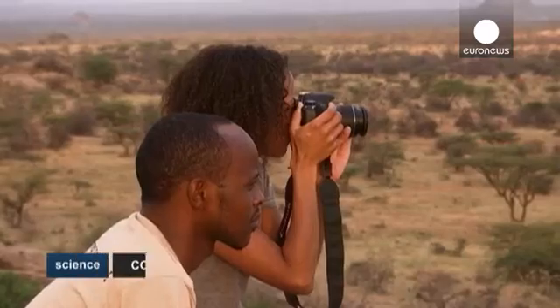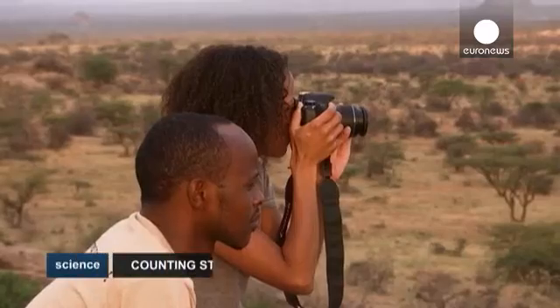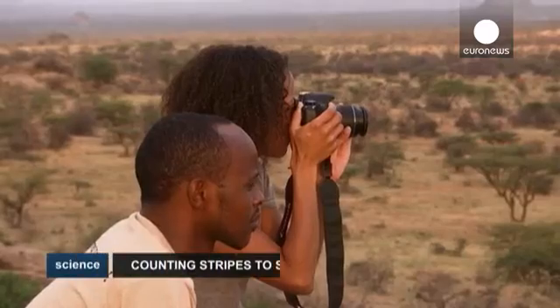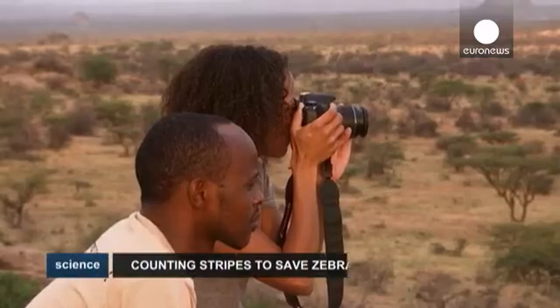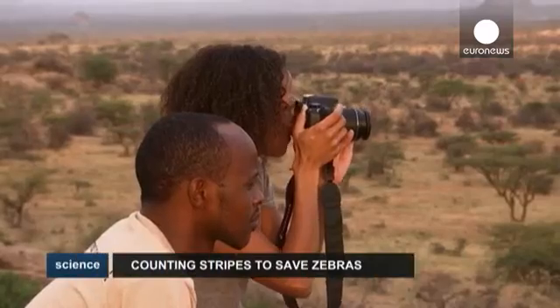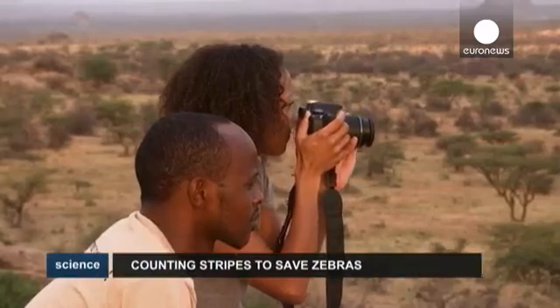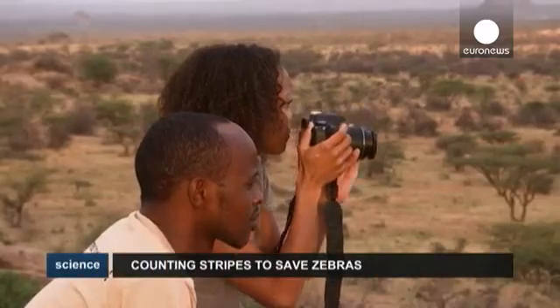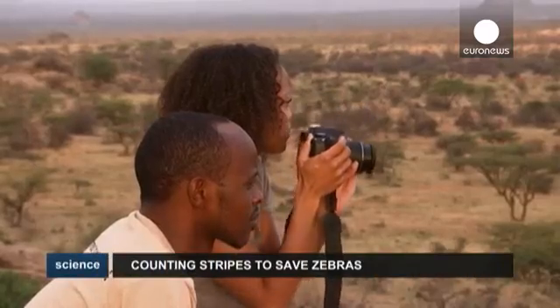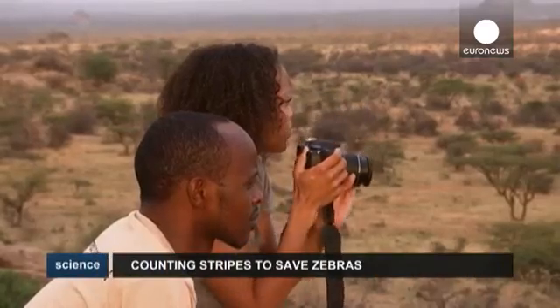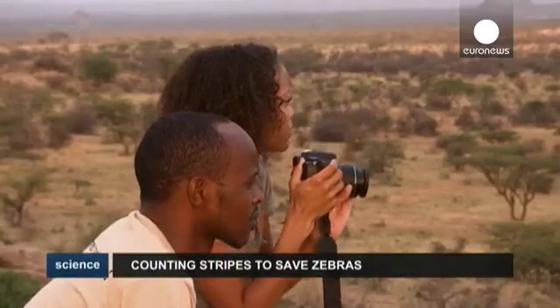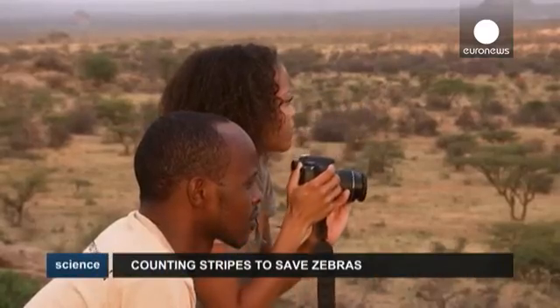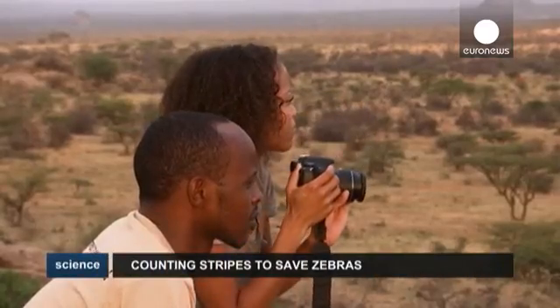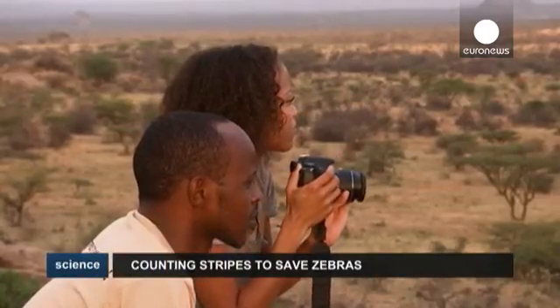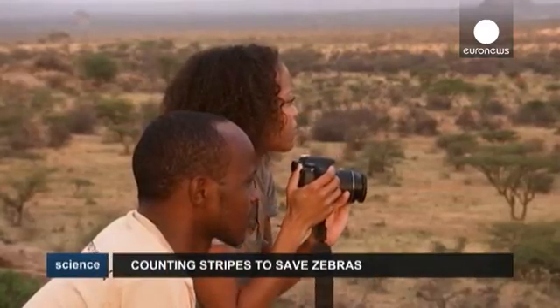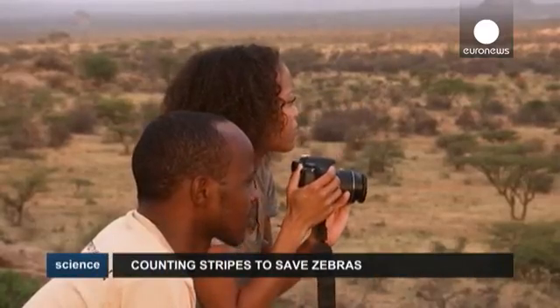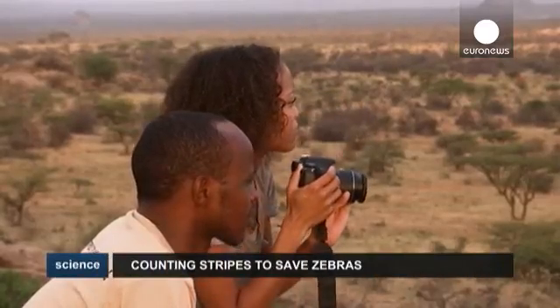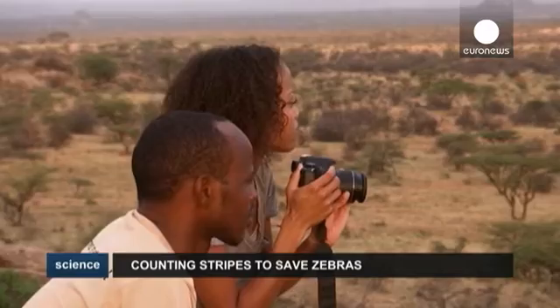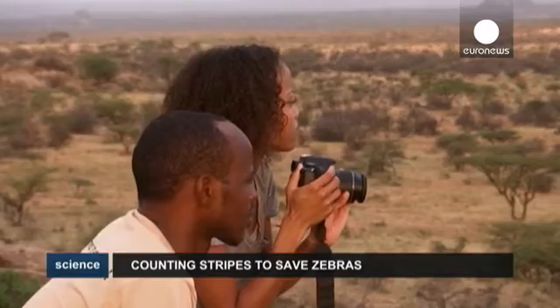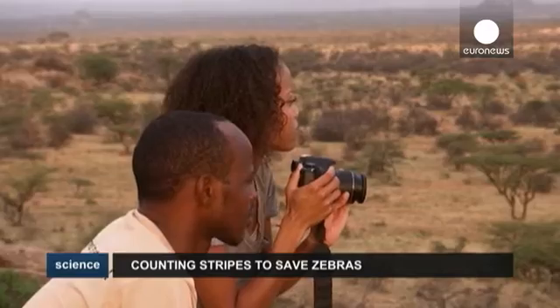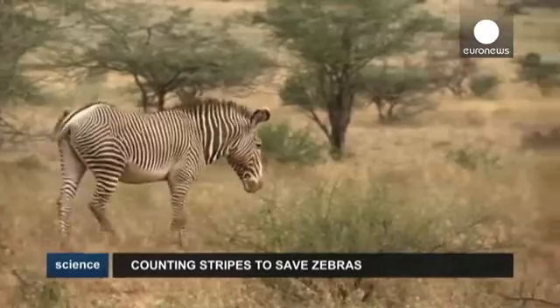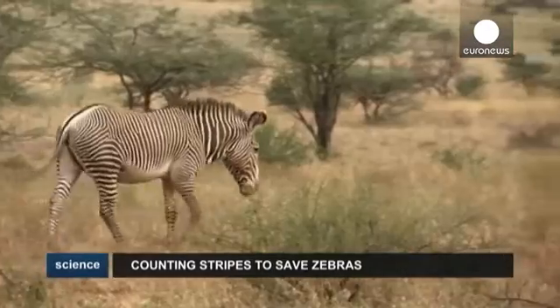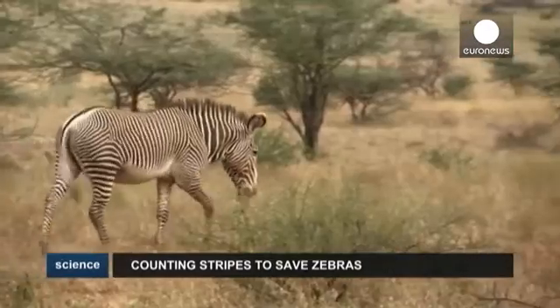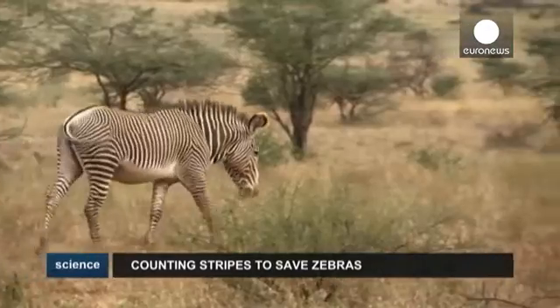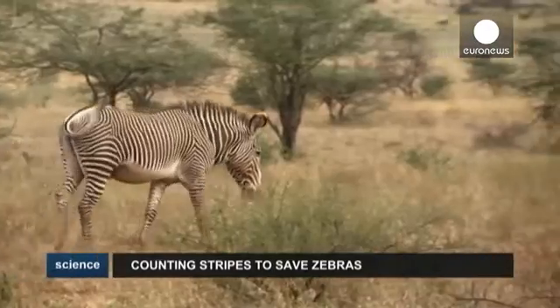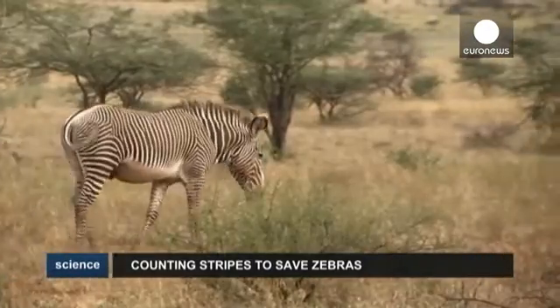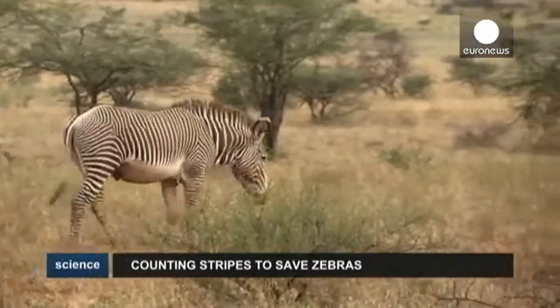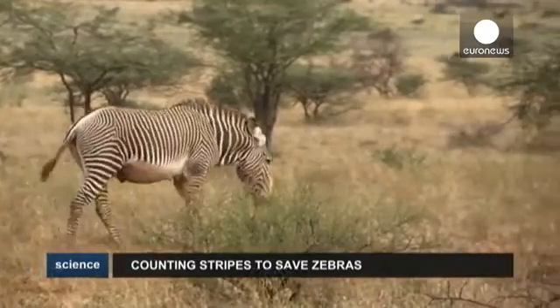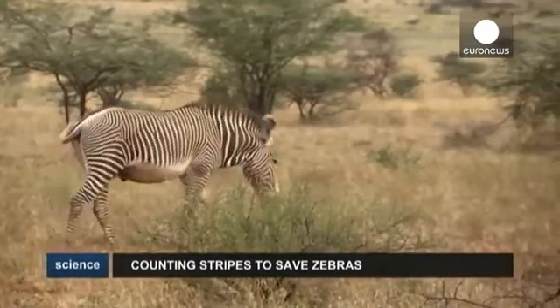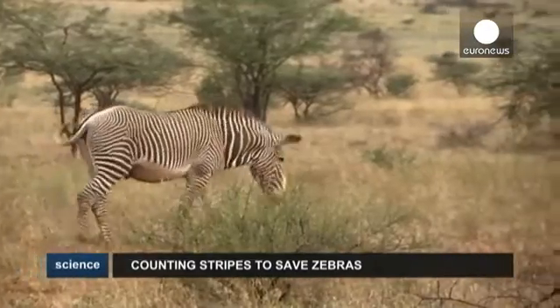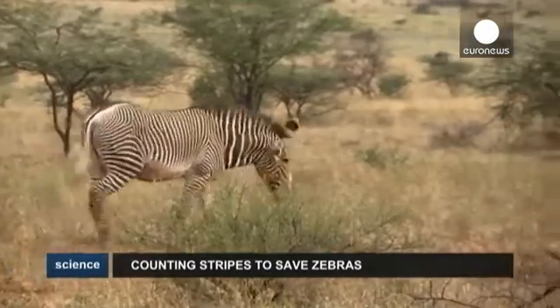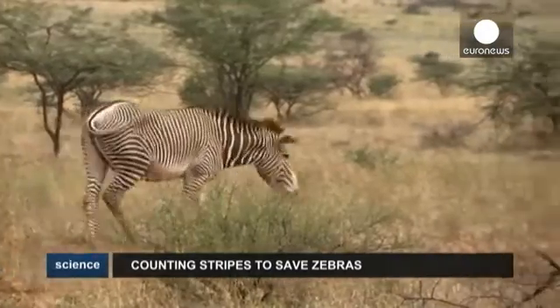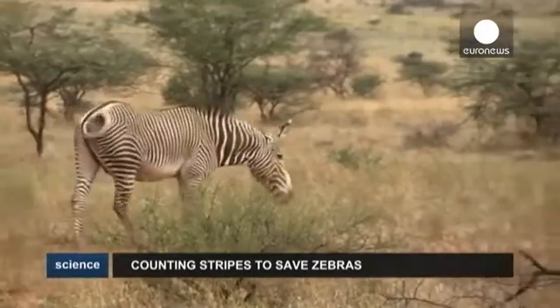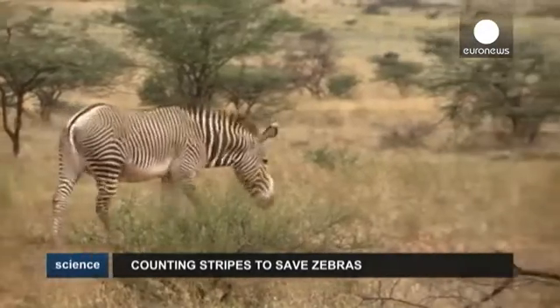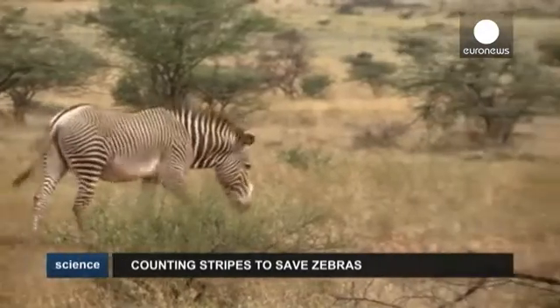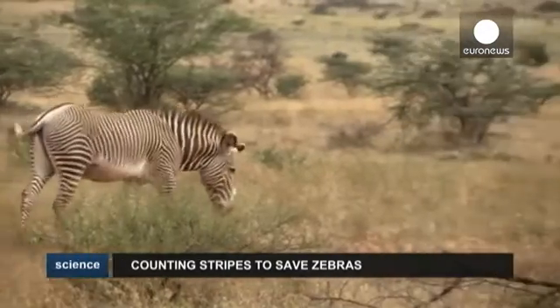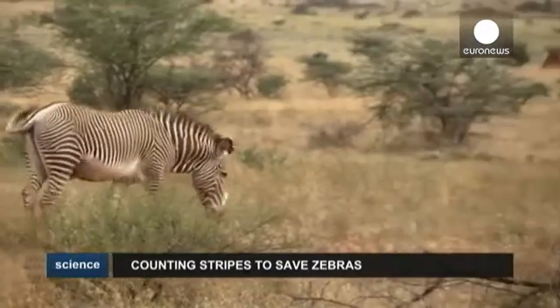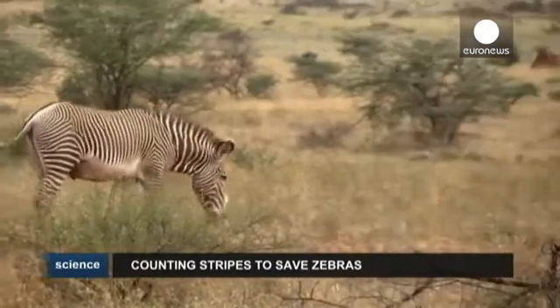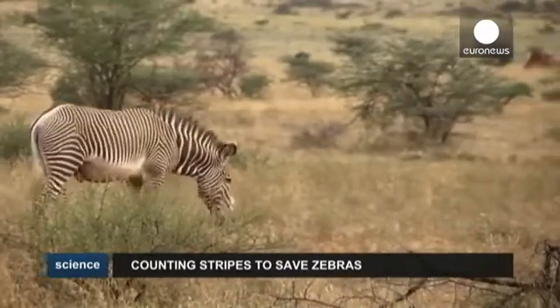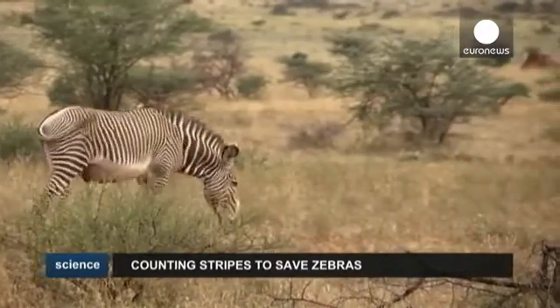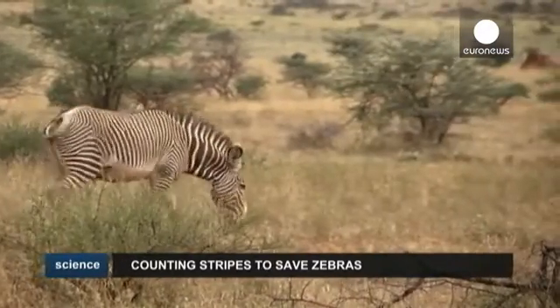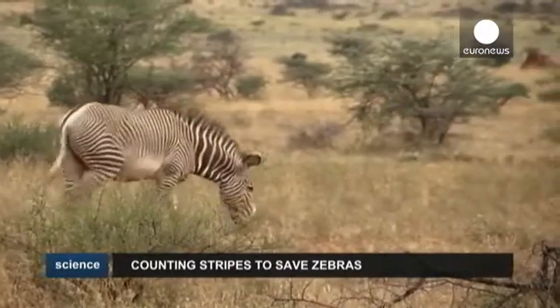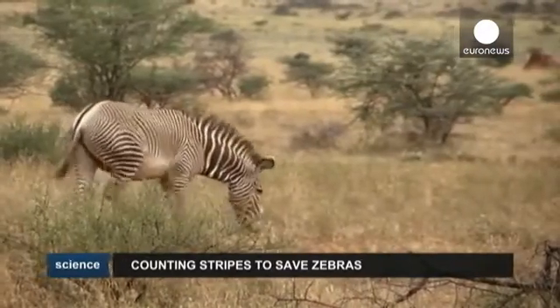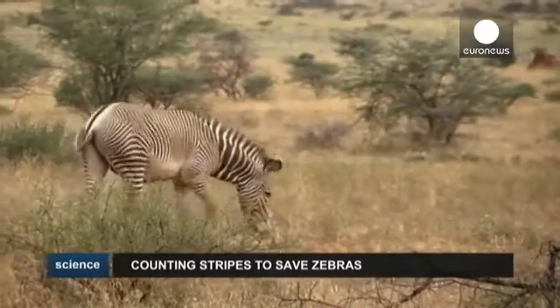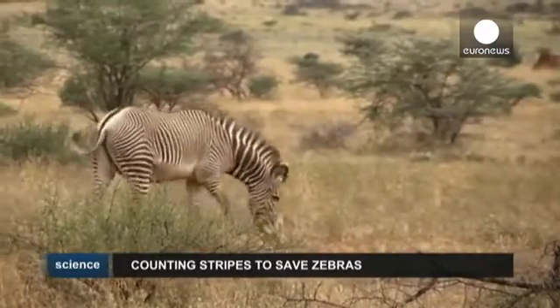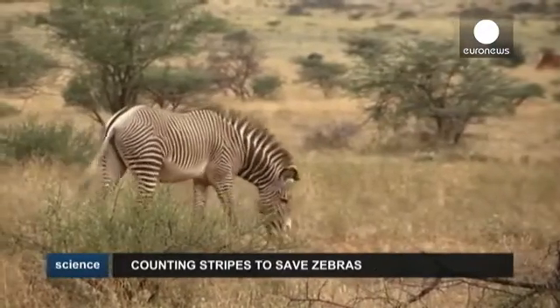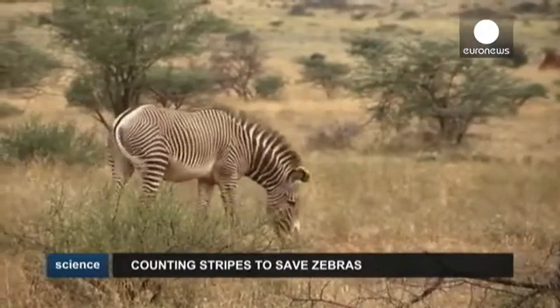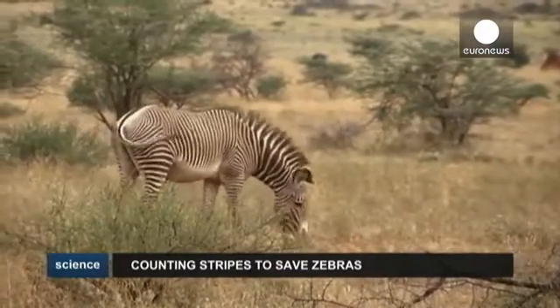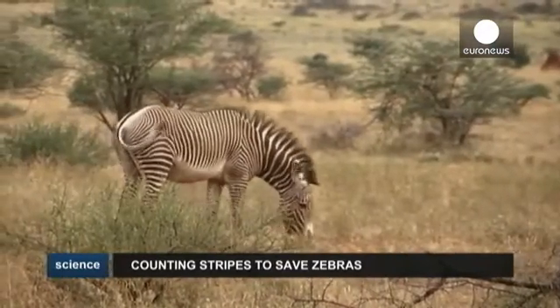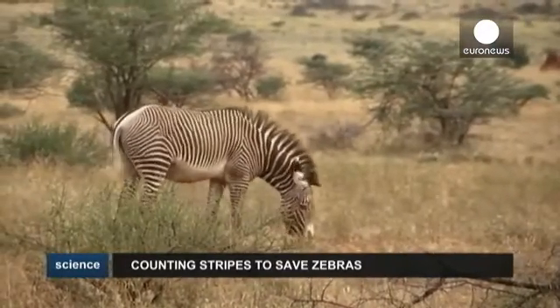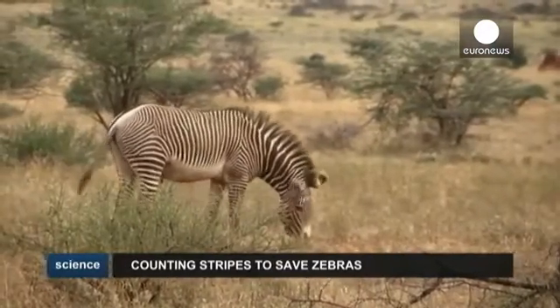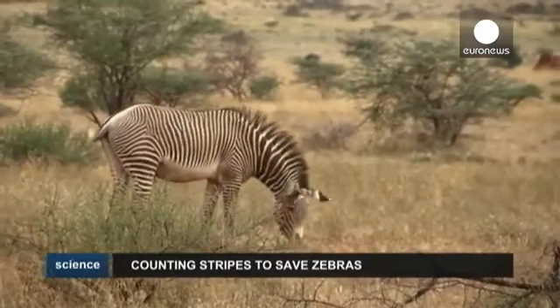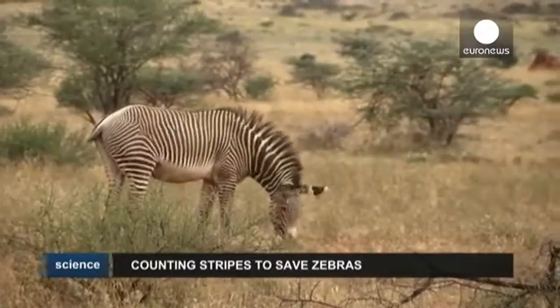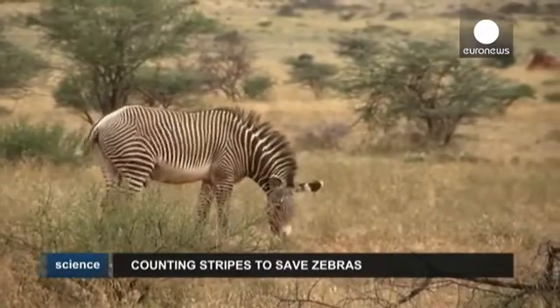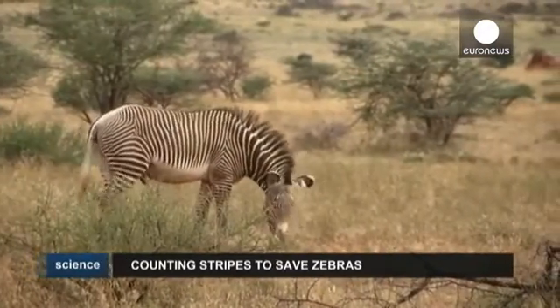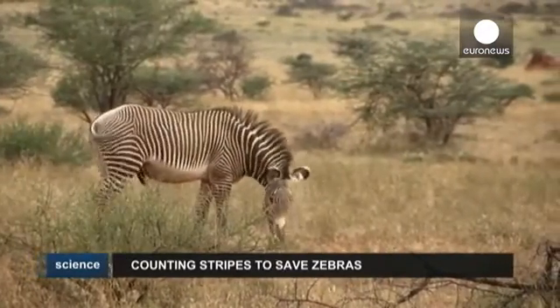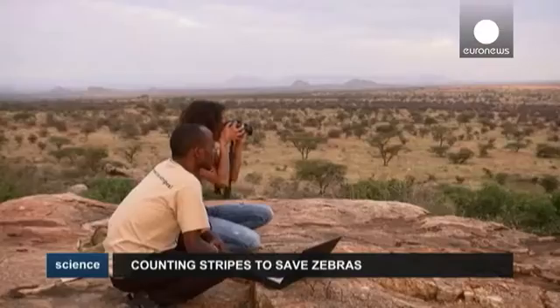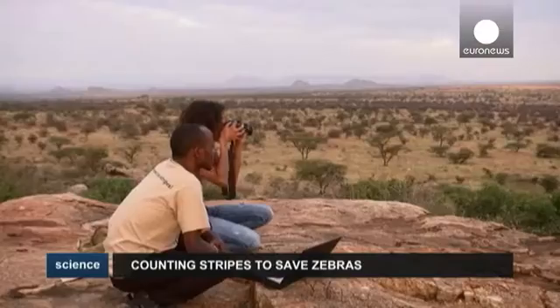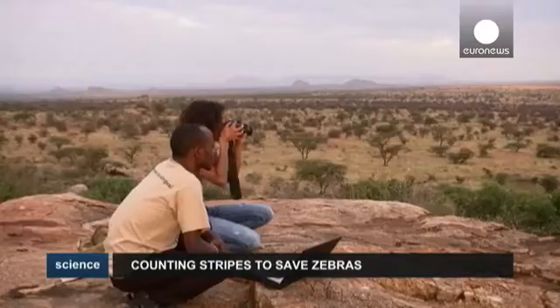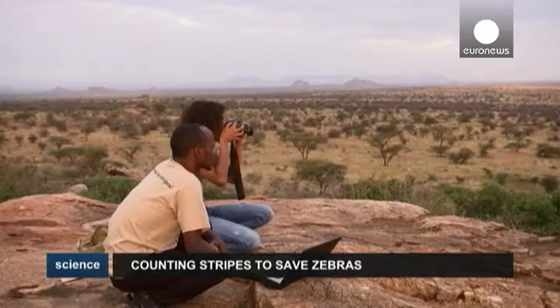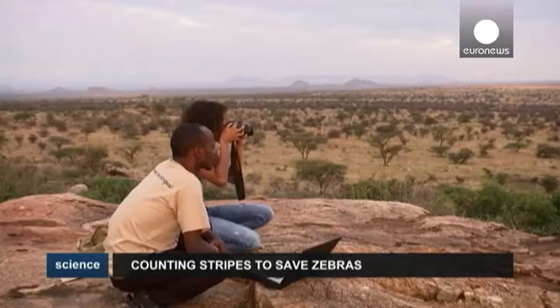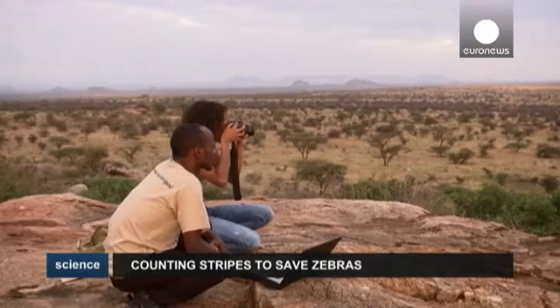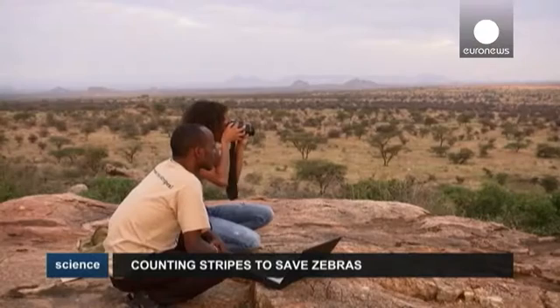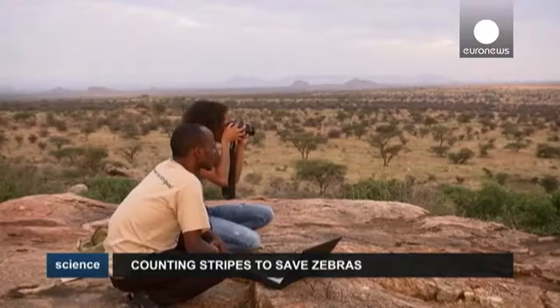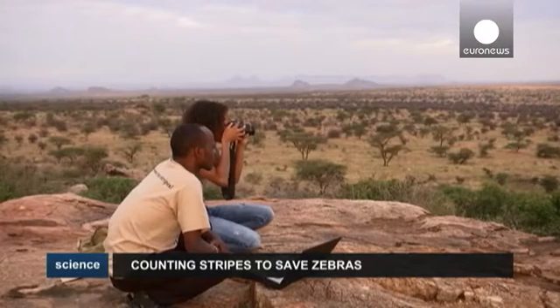How do you tell one zebra from another? By looking at their stripes of course, with a special software that can identify their natural barcode.